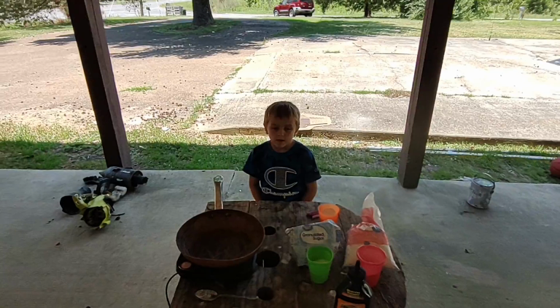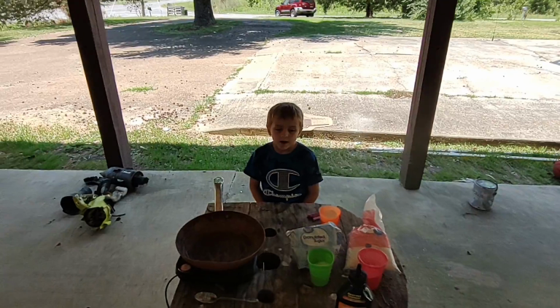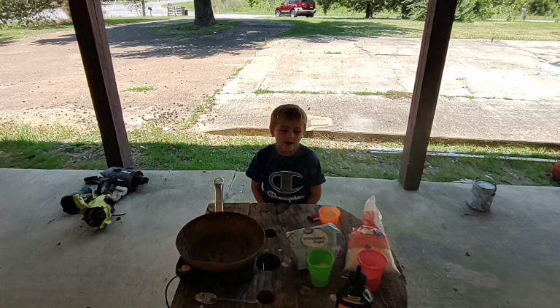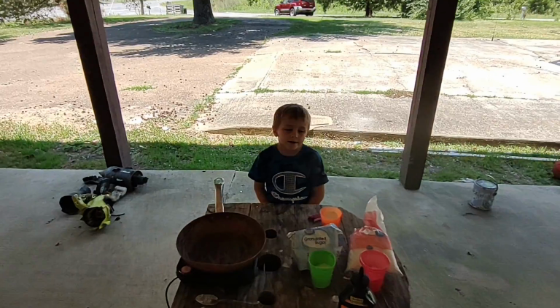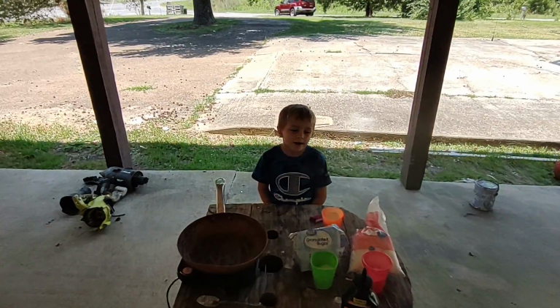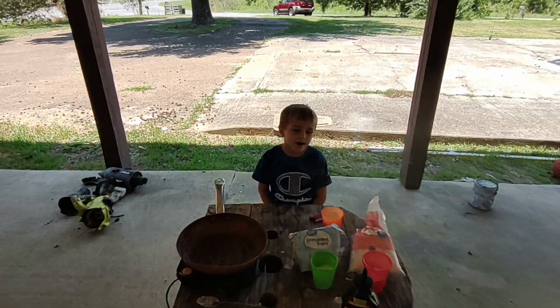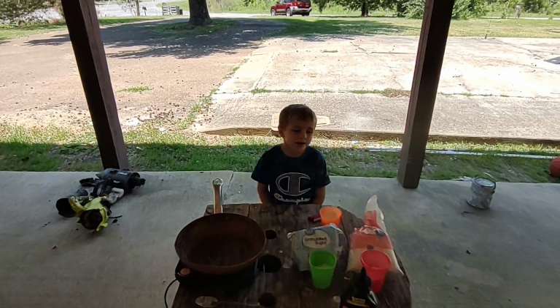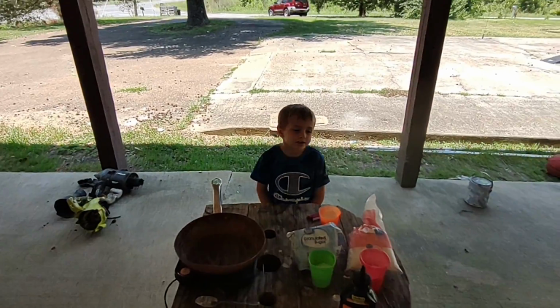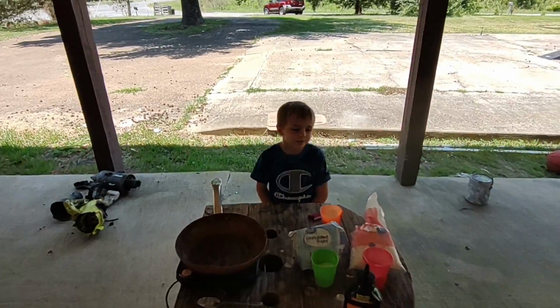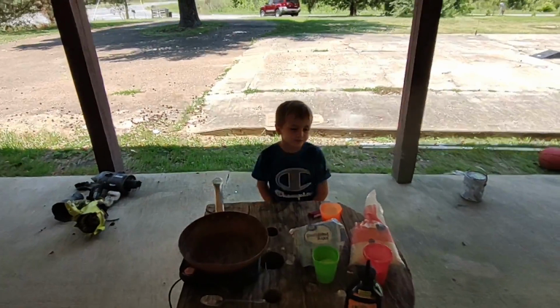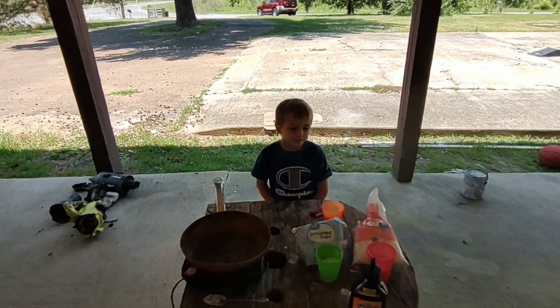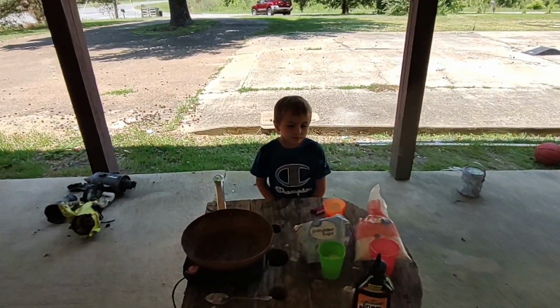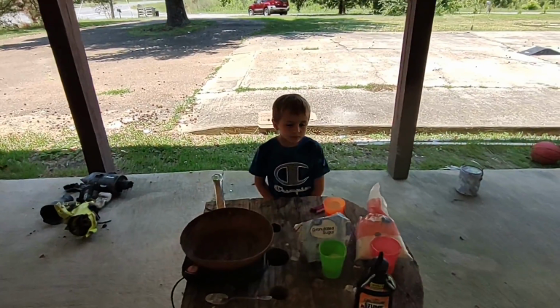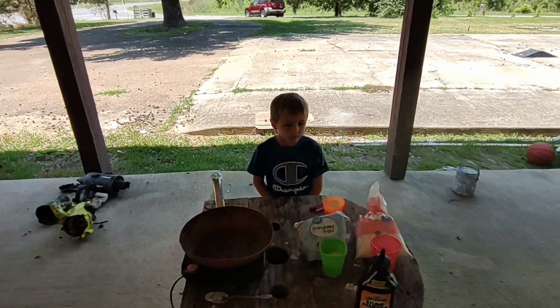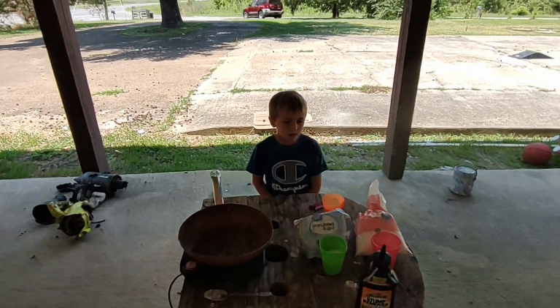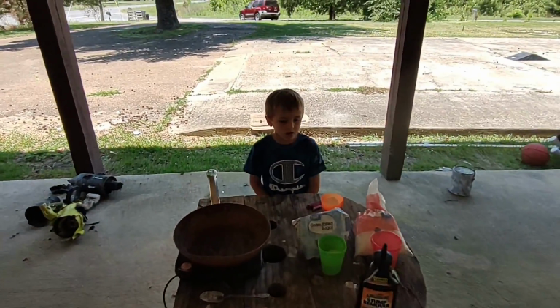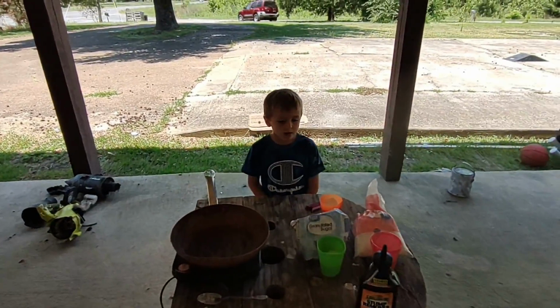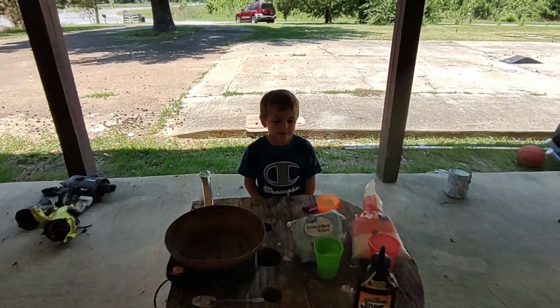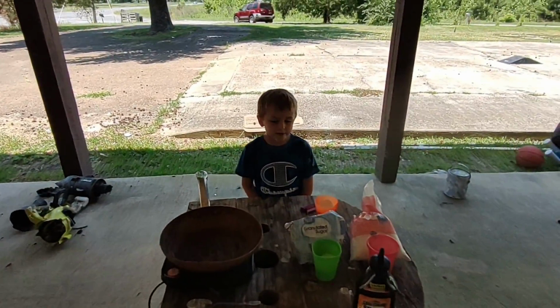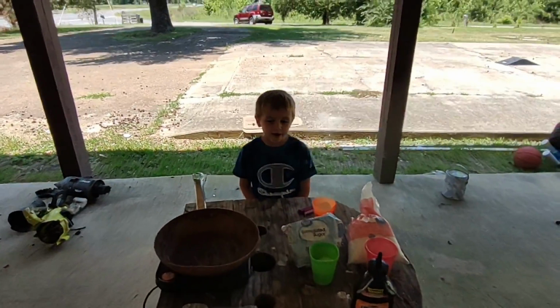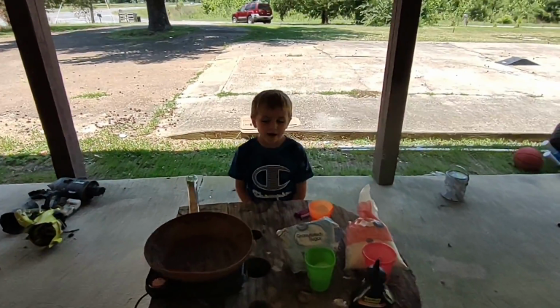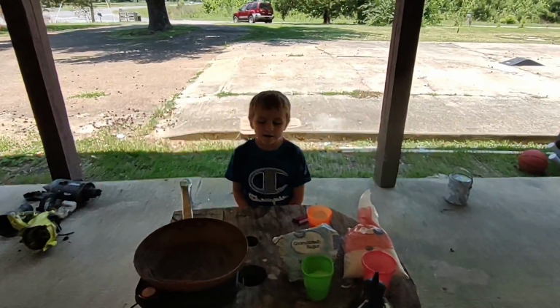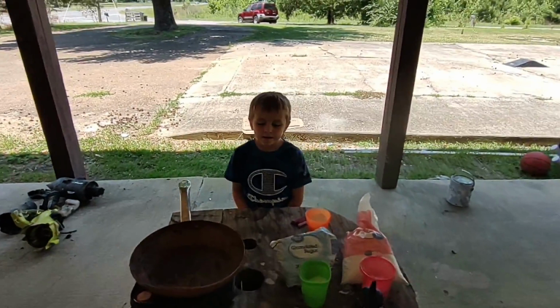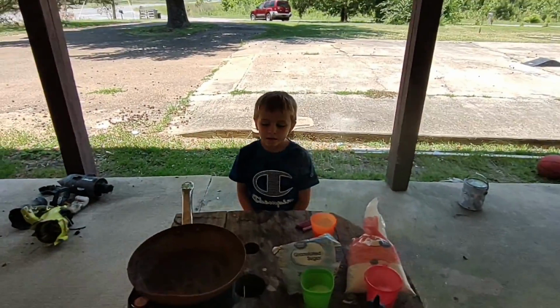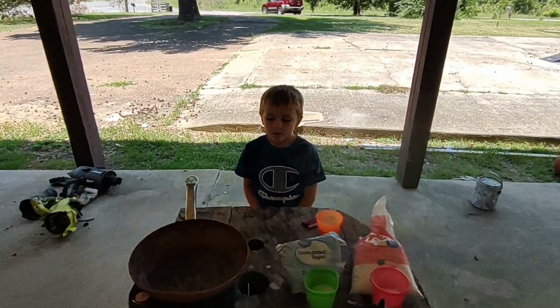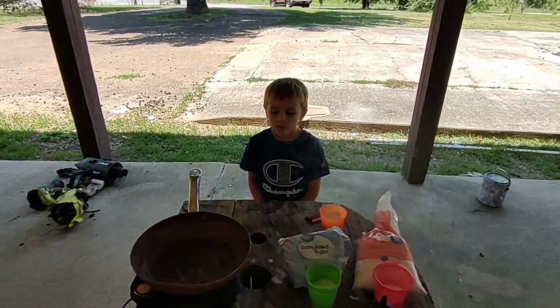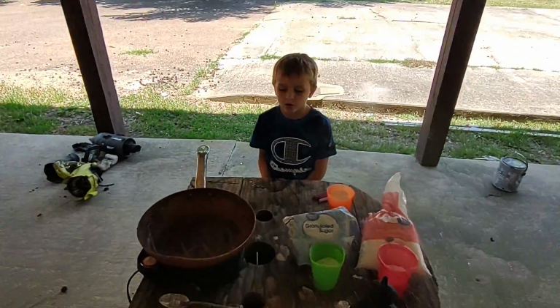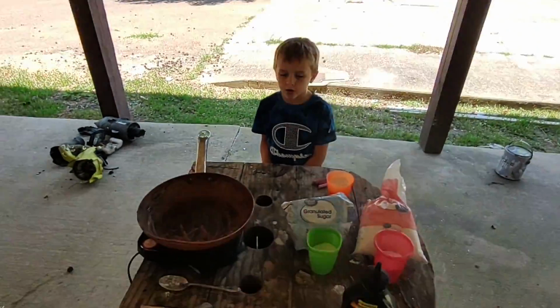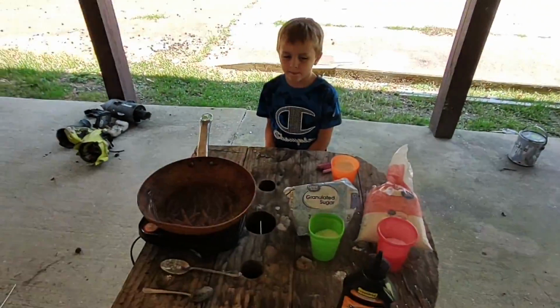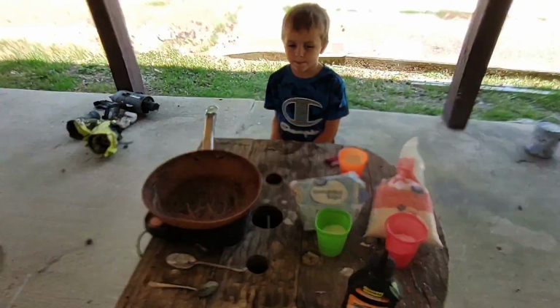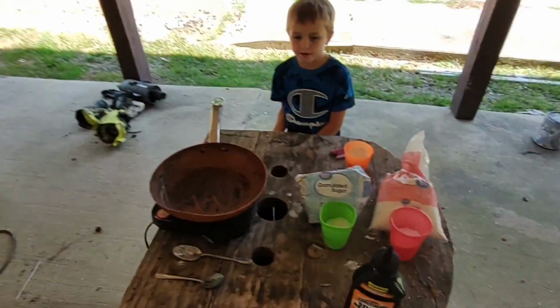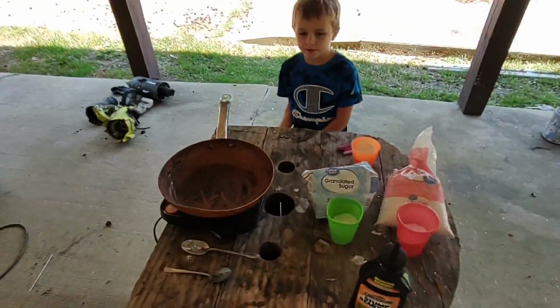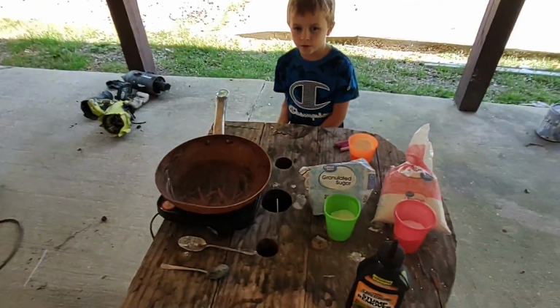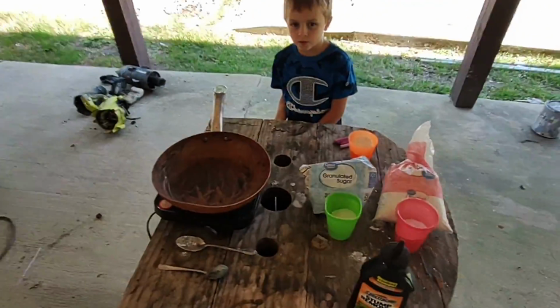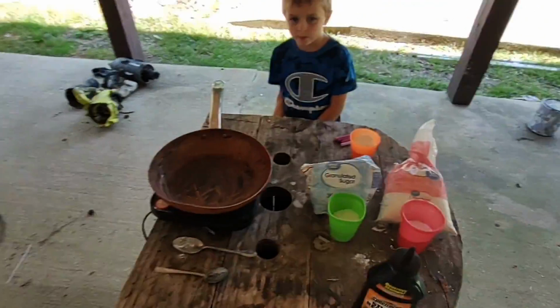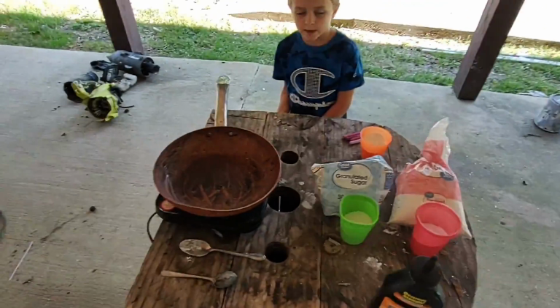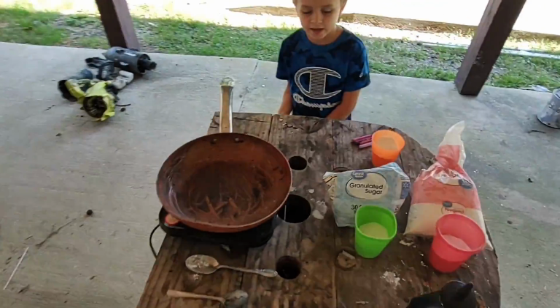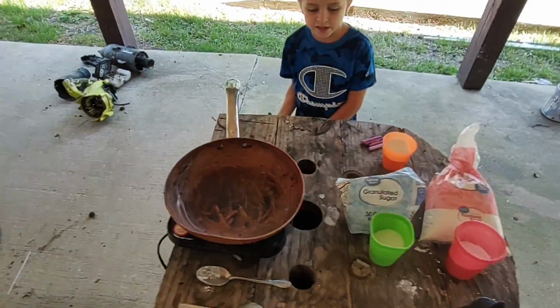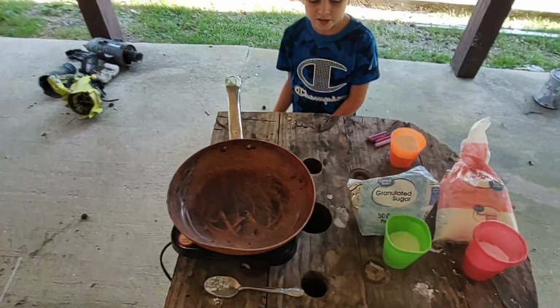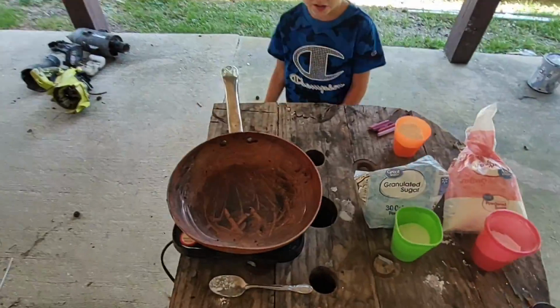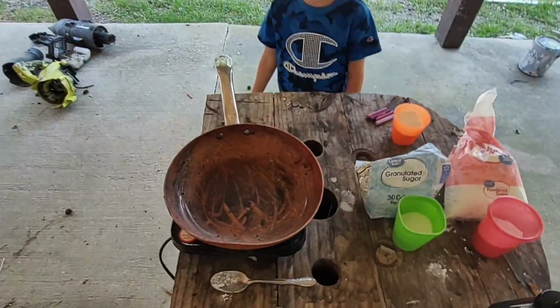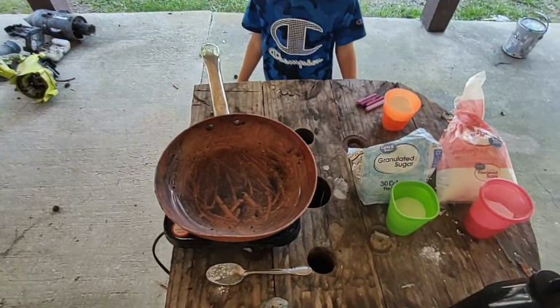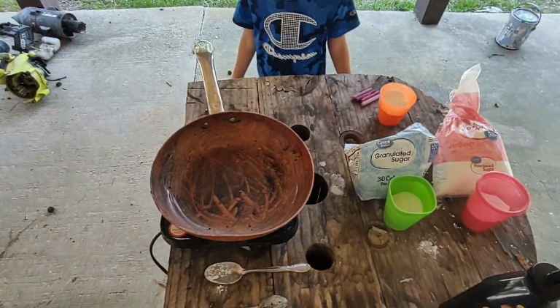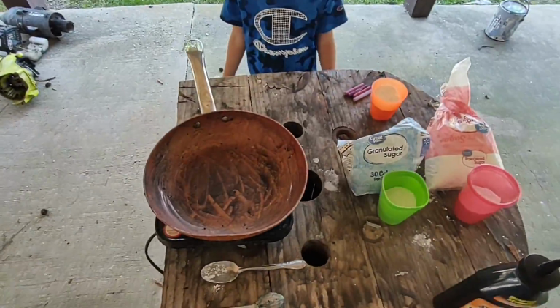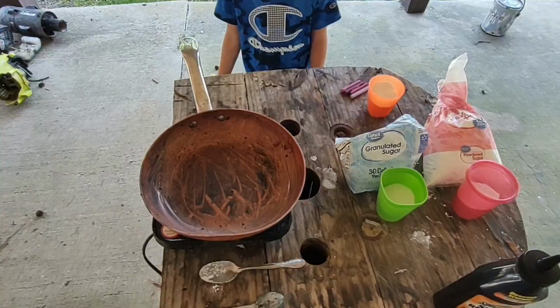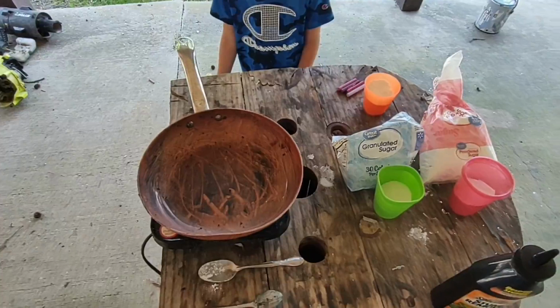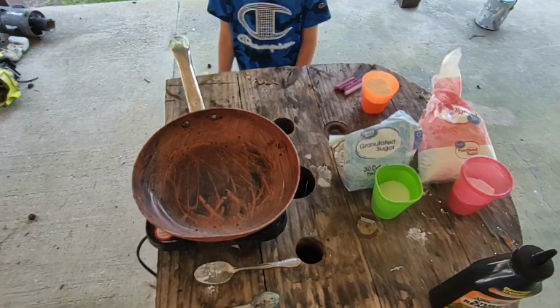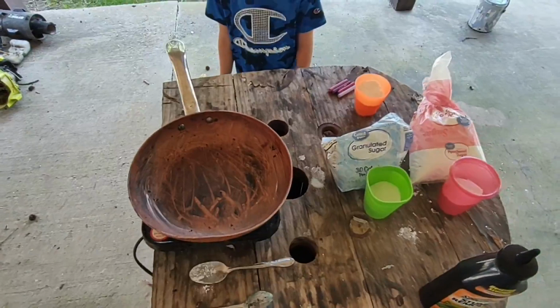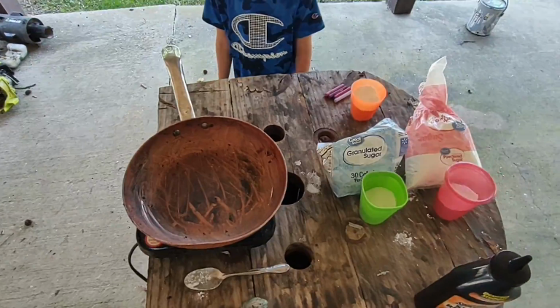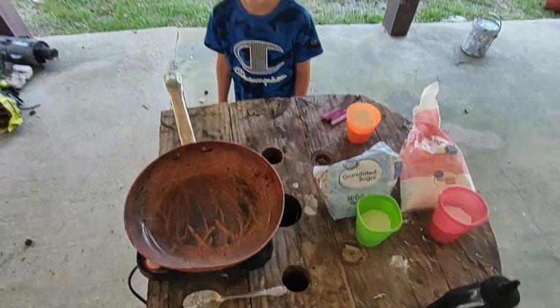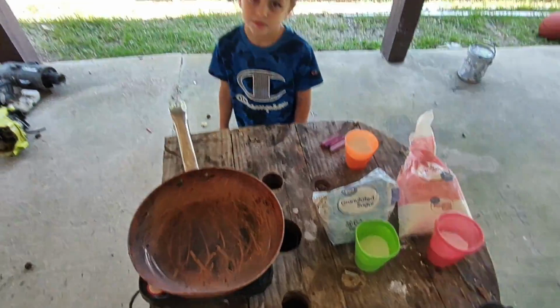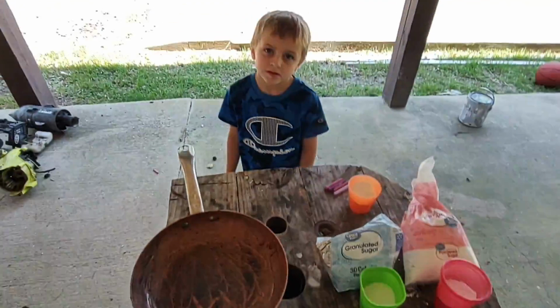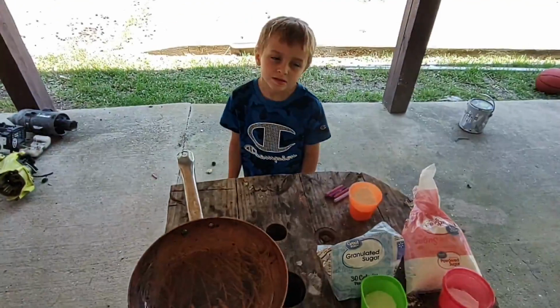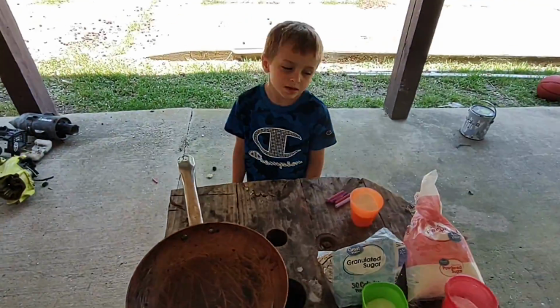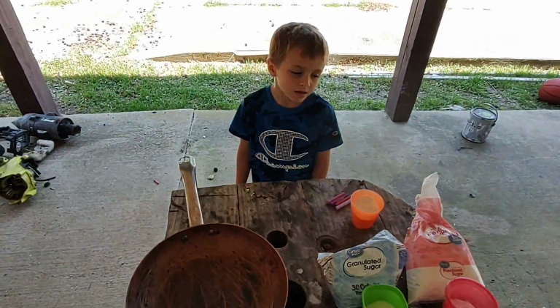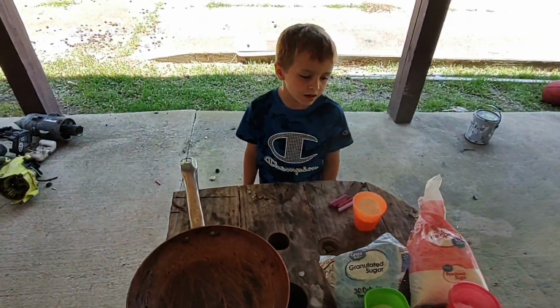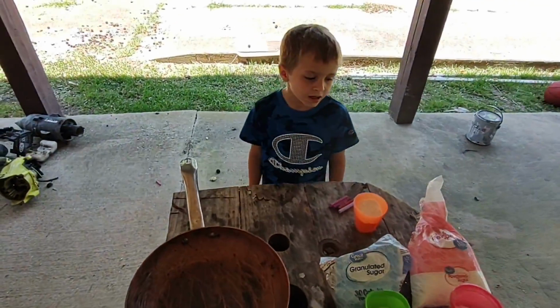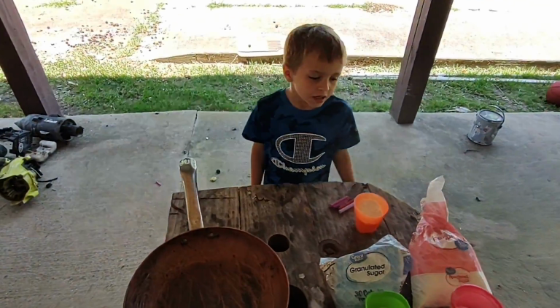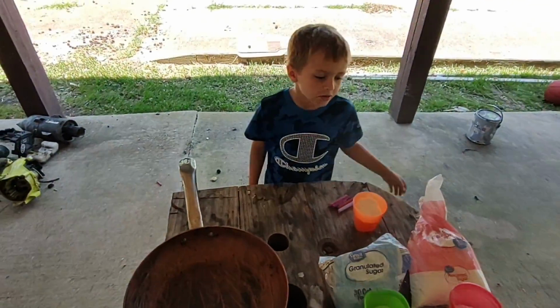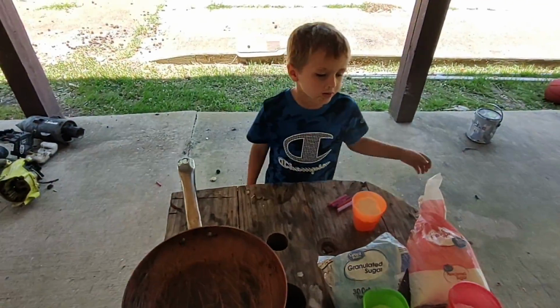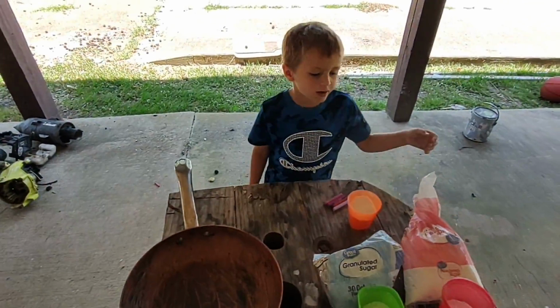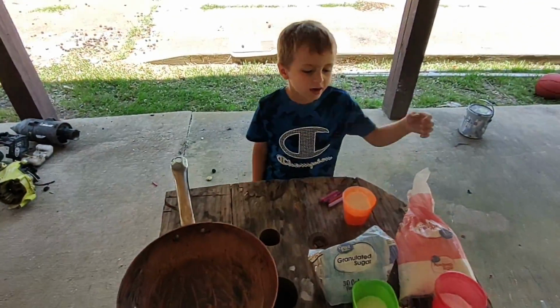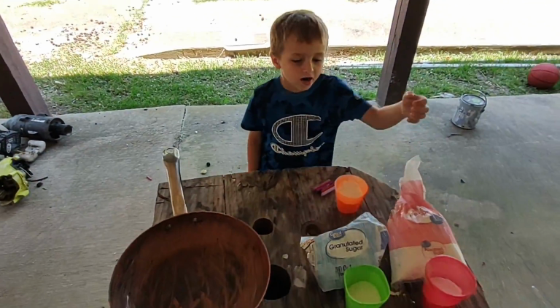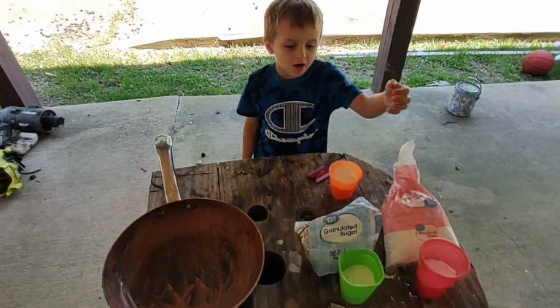Hey guys, today we're going to be making smoke bombs.